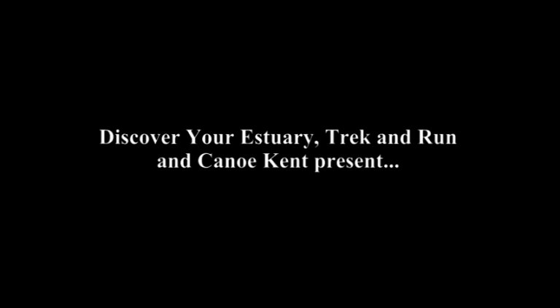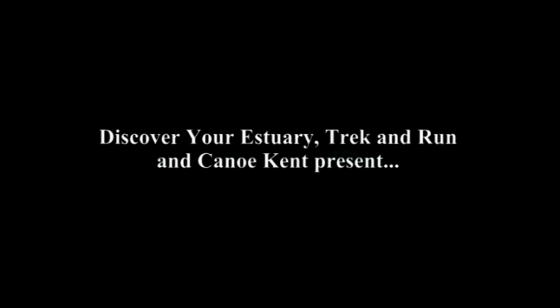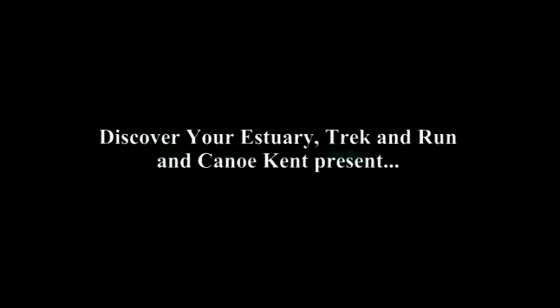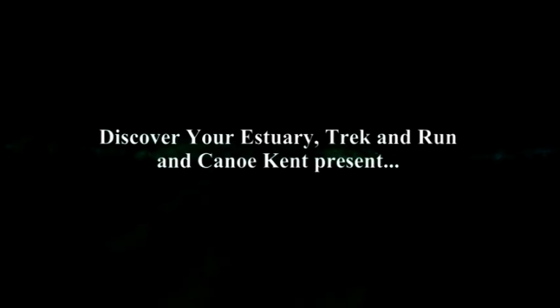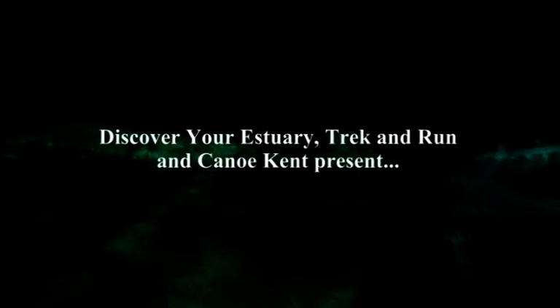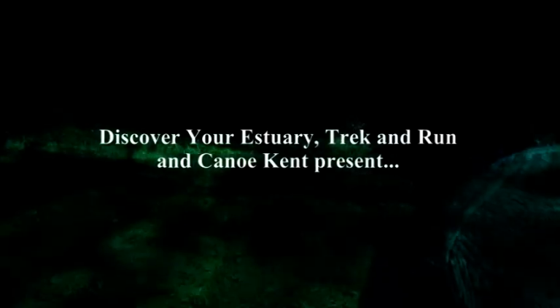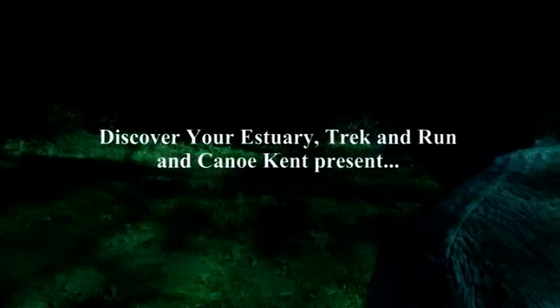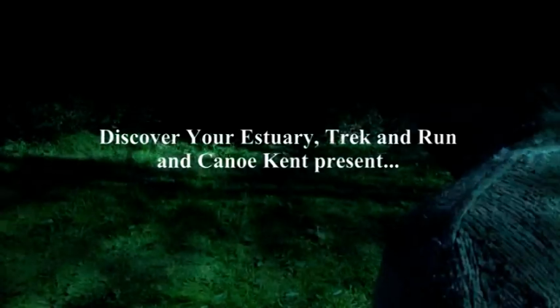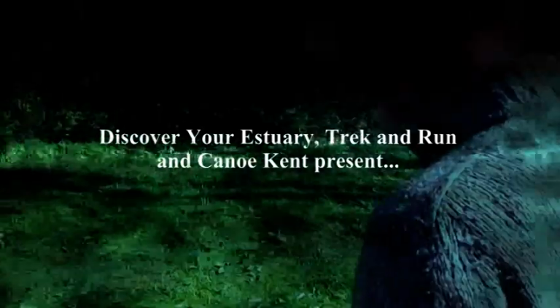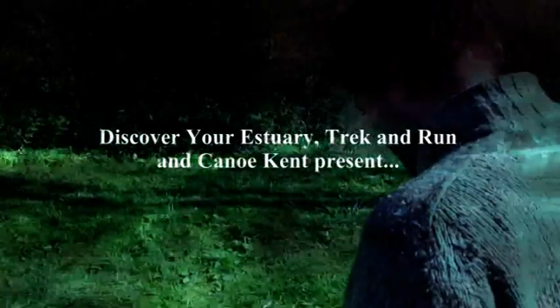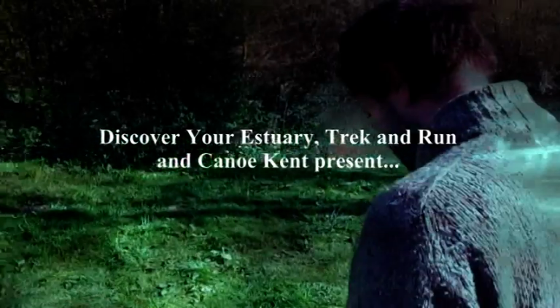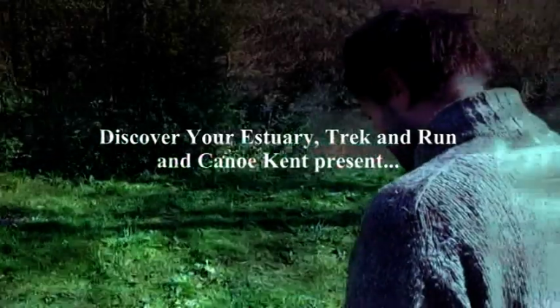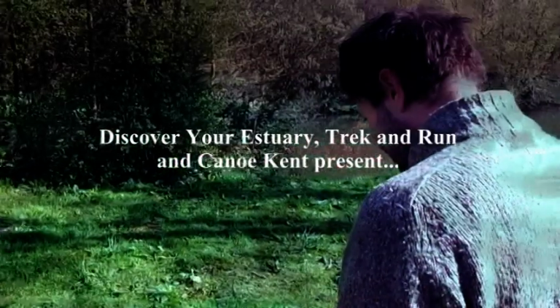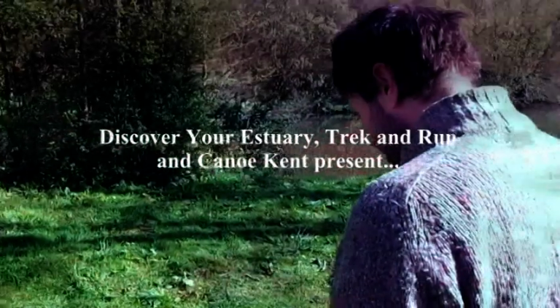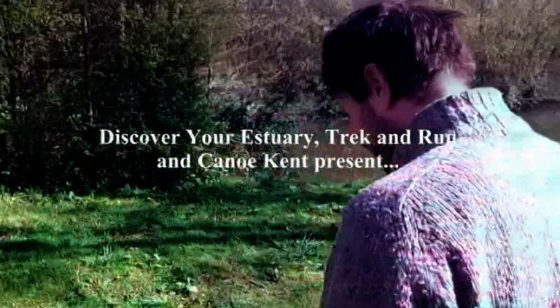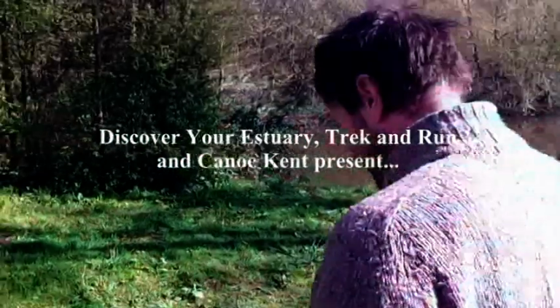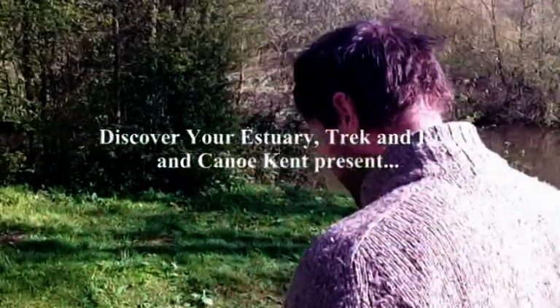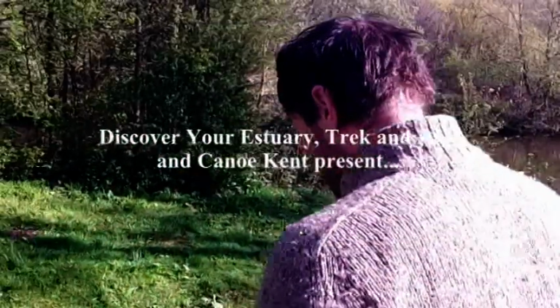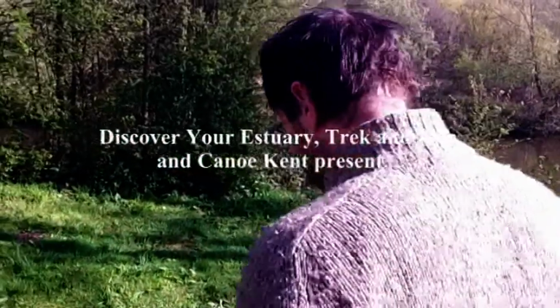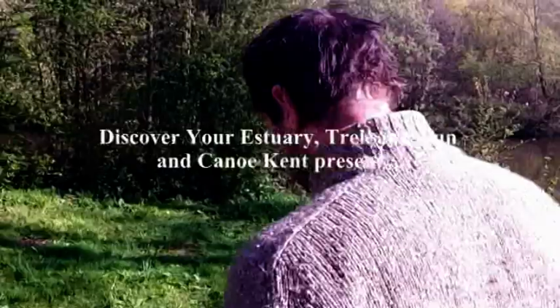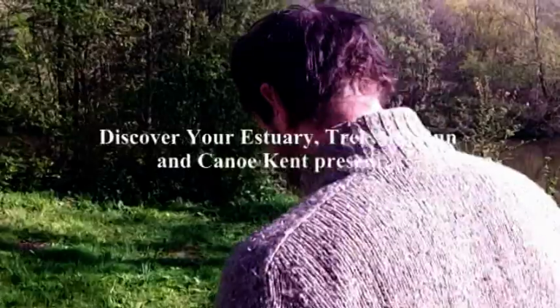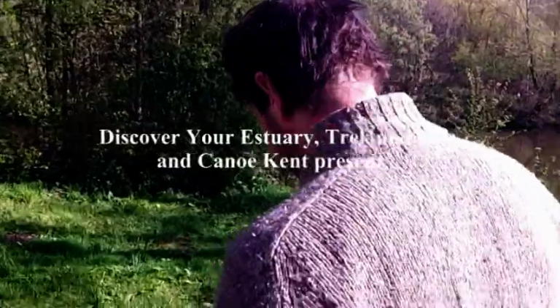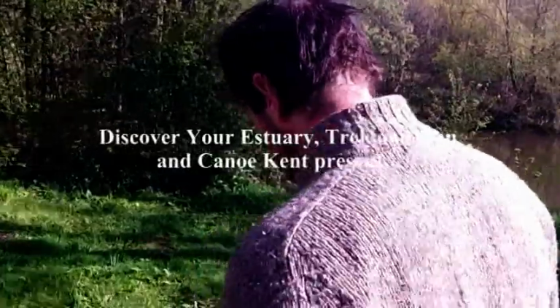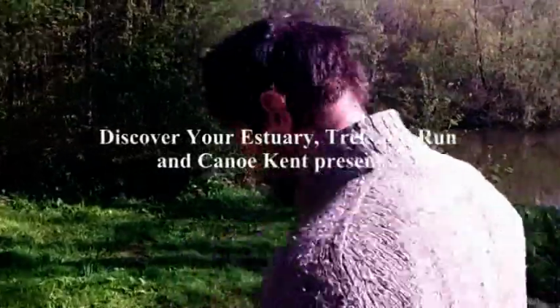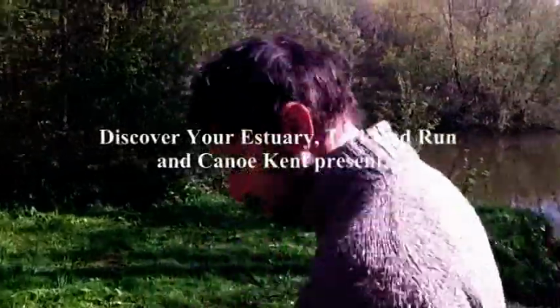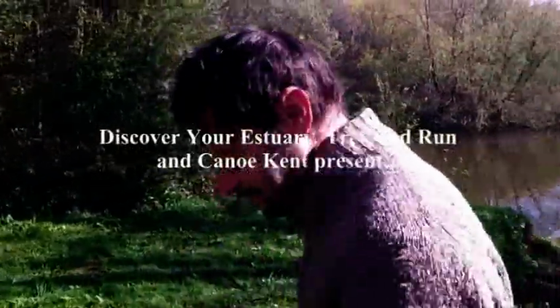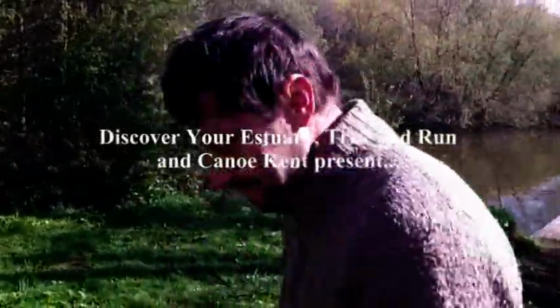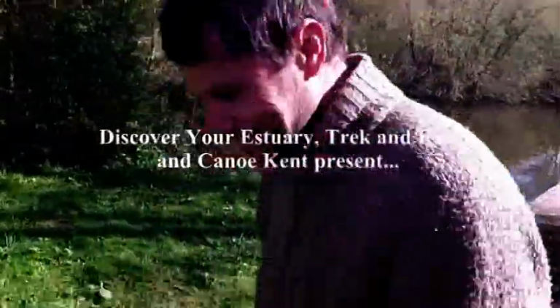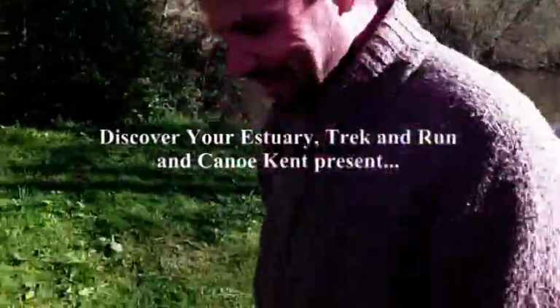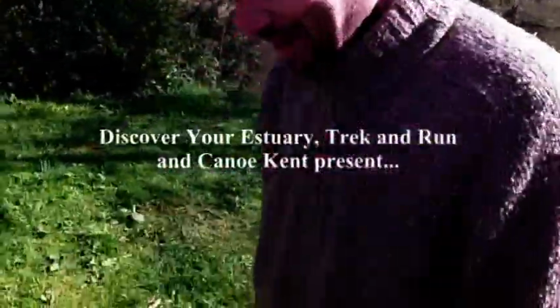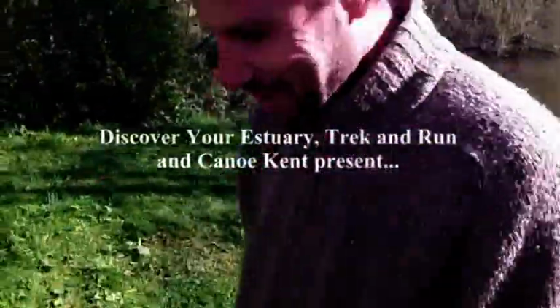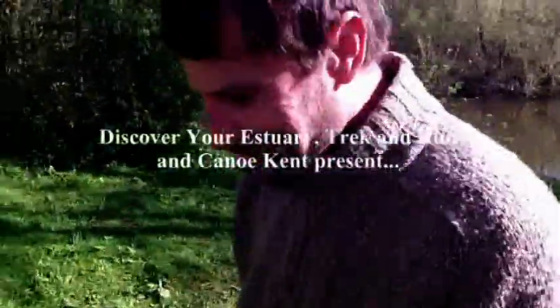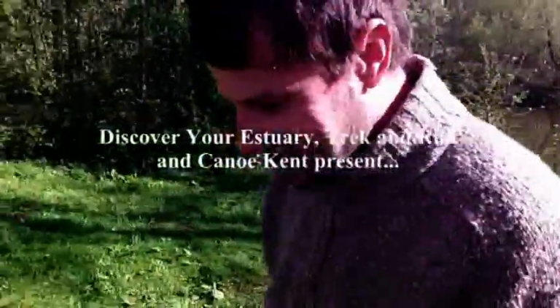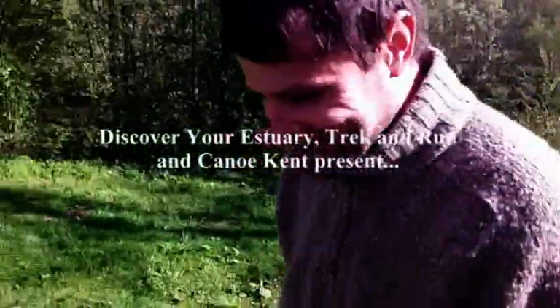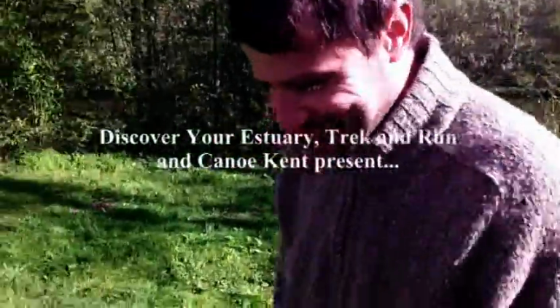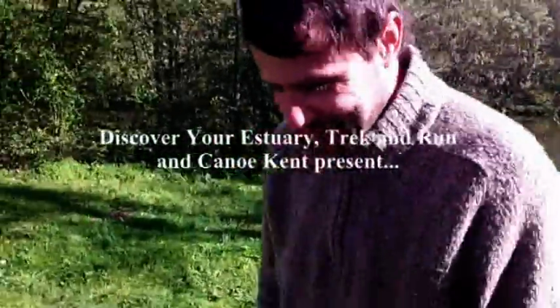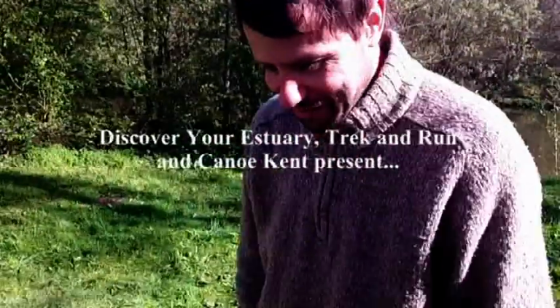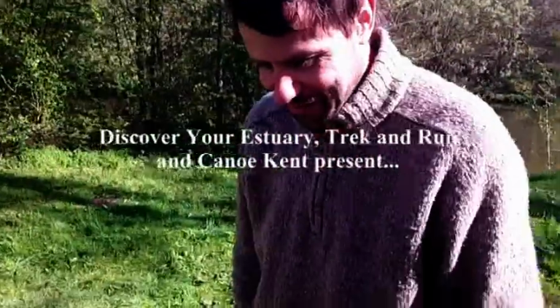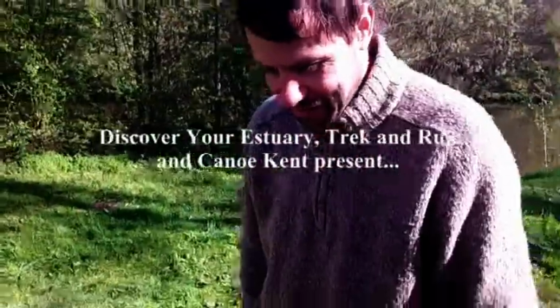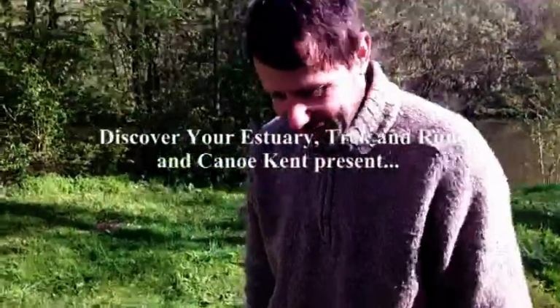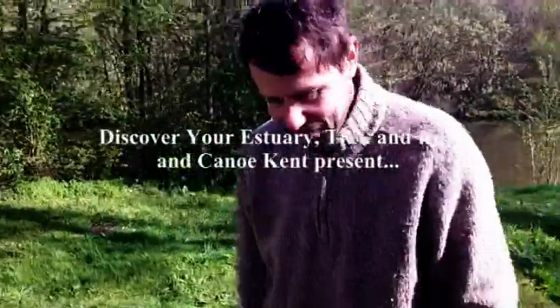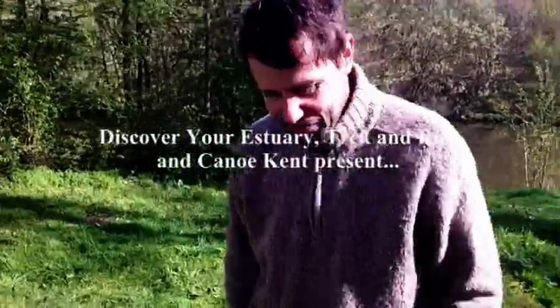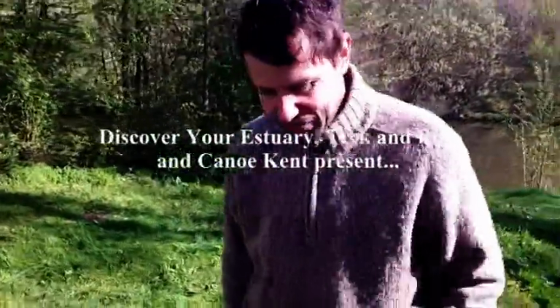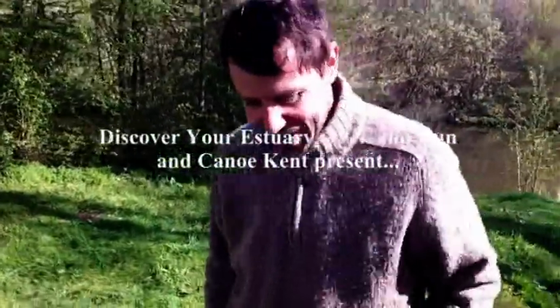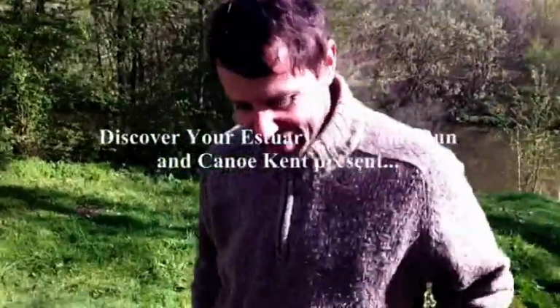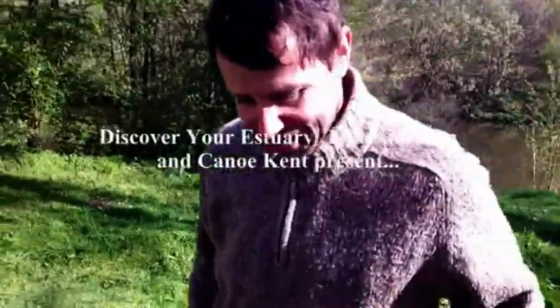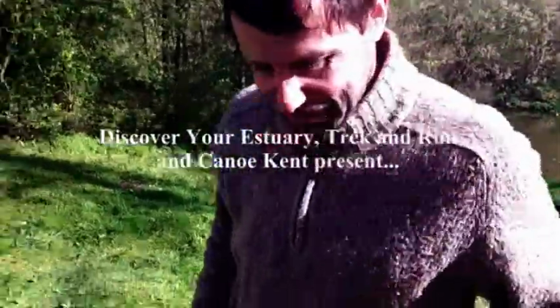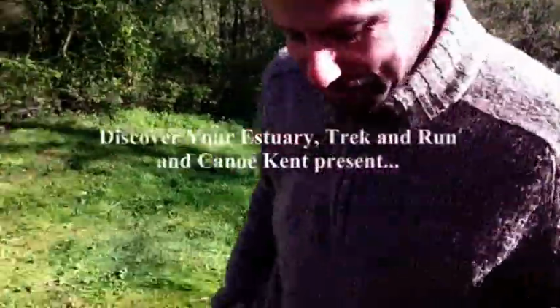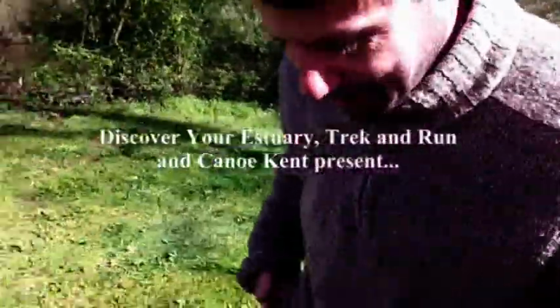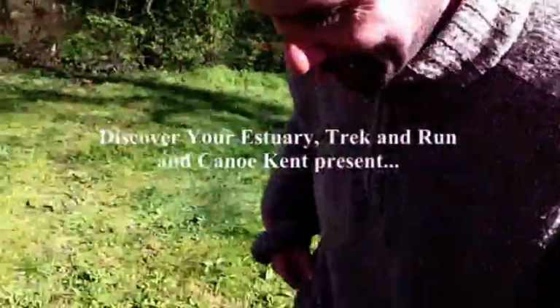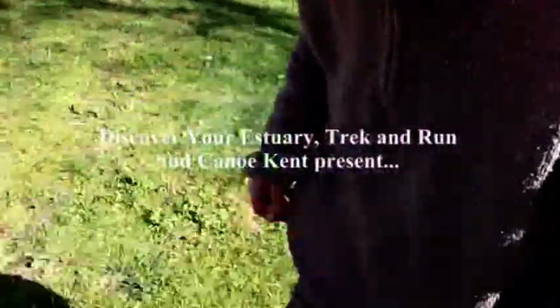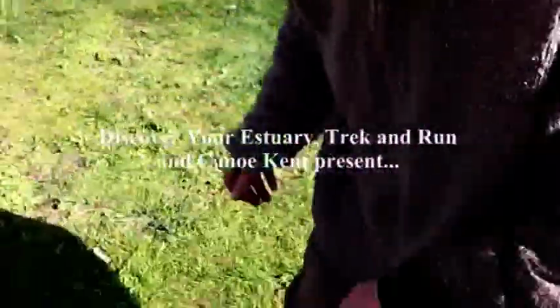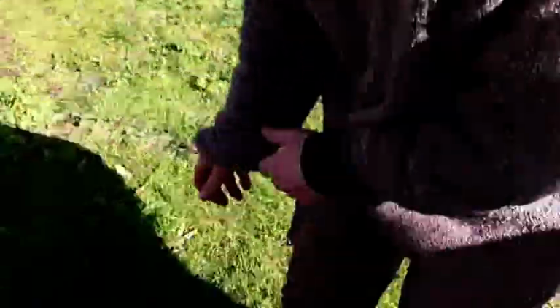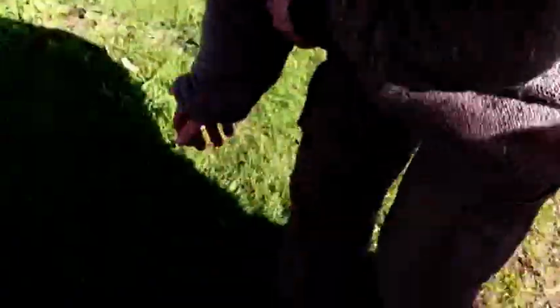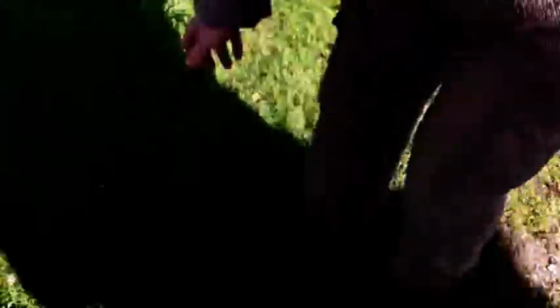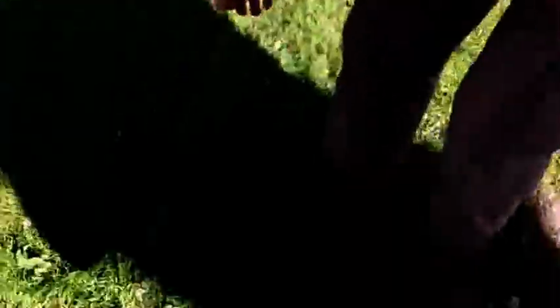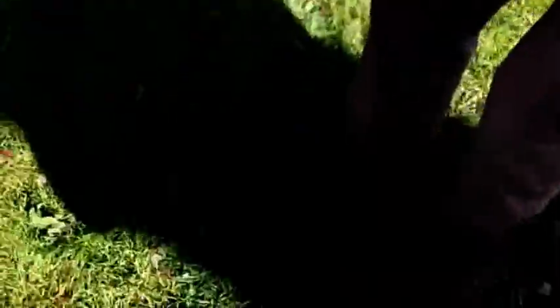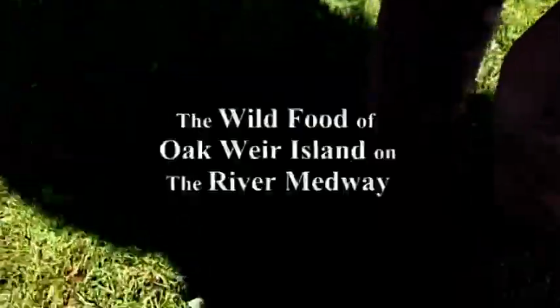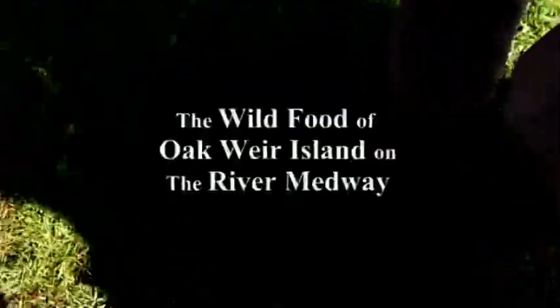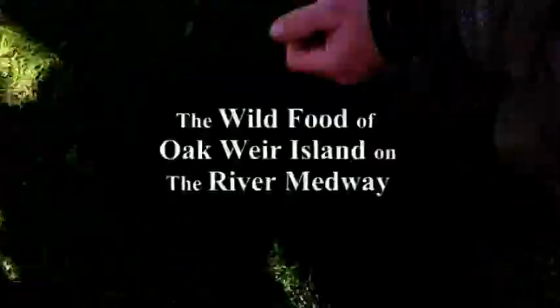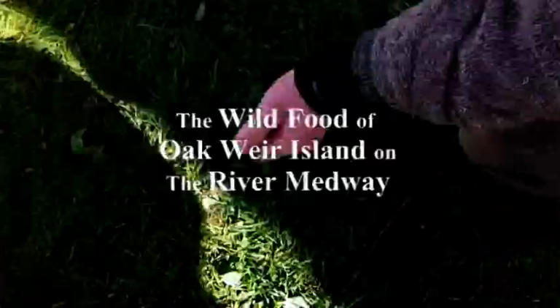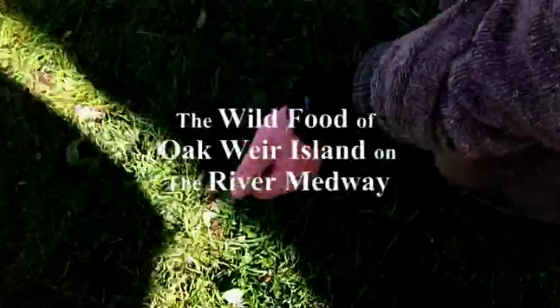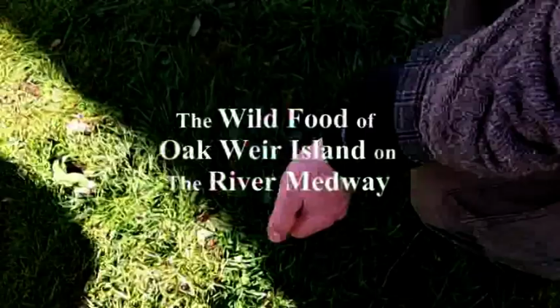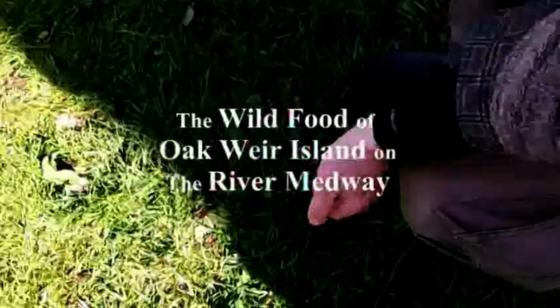Fergus is going to teach us about what we can eat on Oak Weir Island. Well, let's start right at our feet — it's always a good place to start.